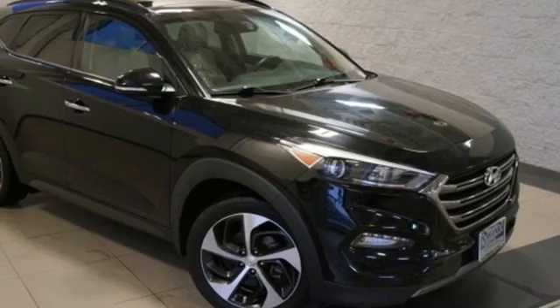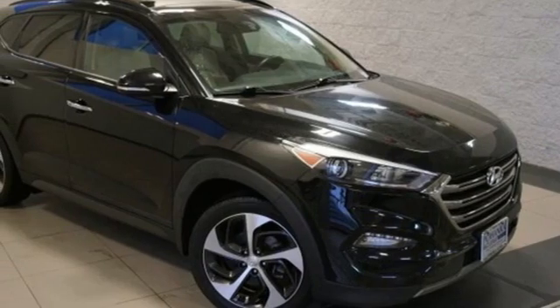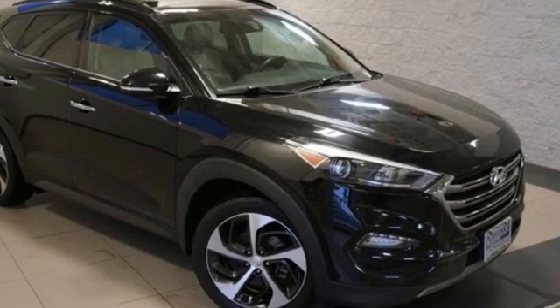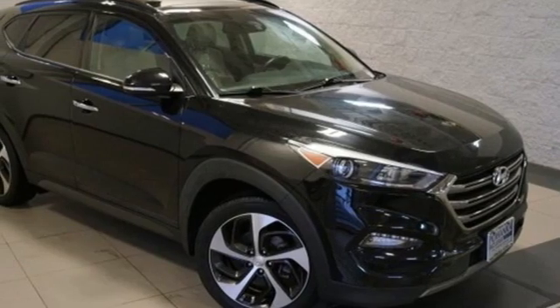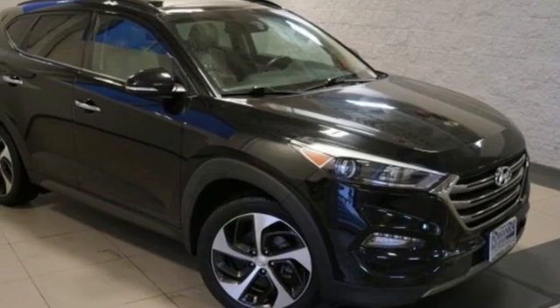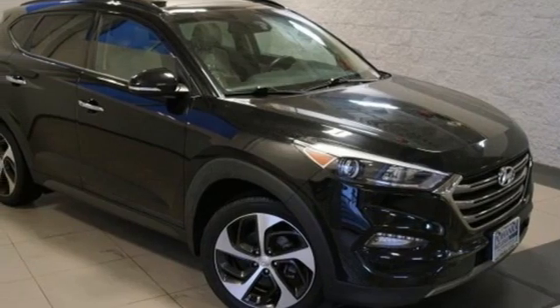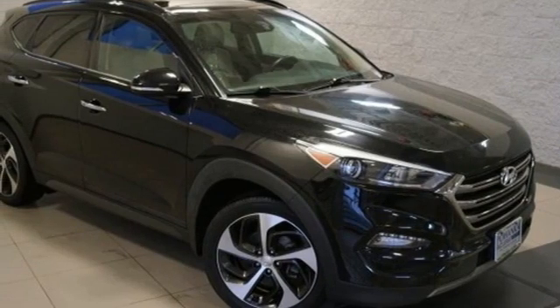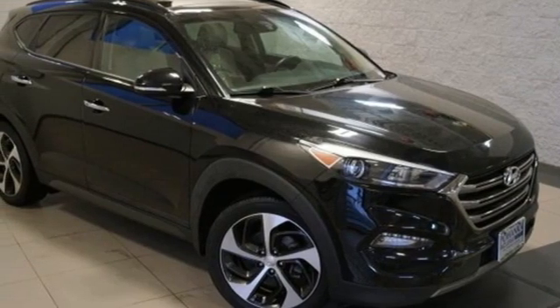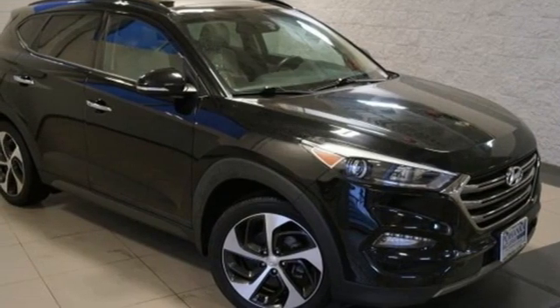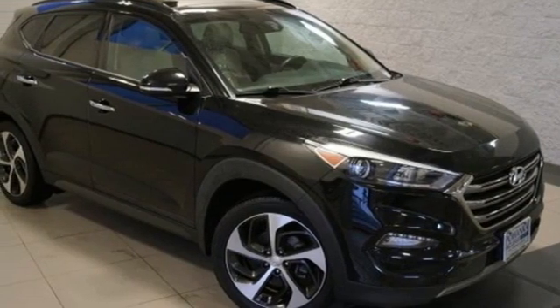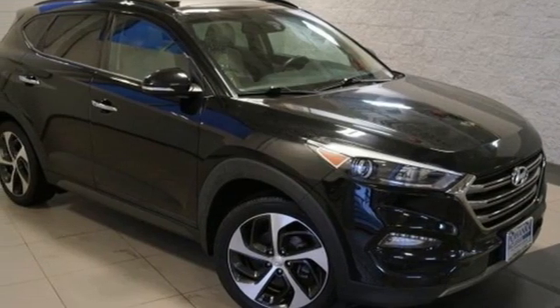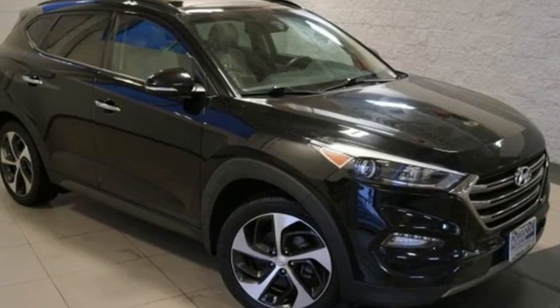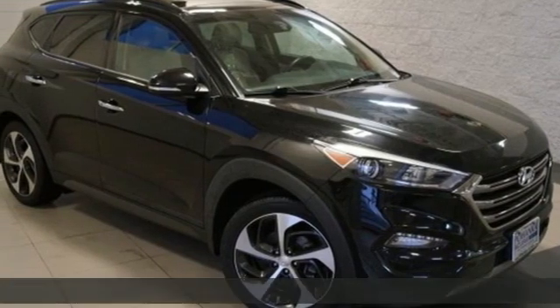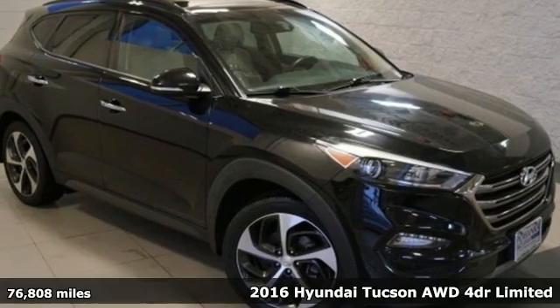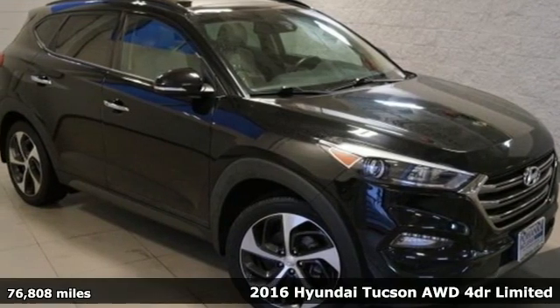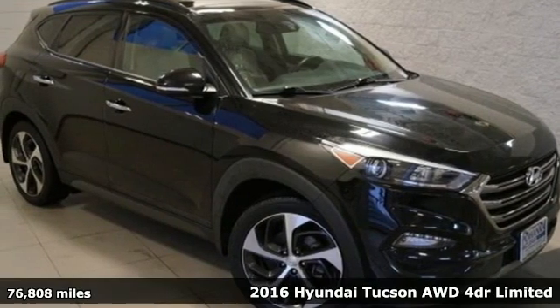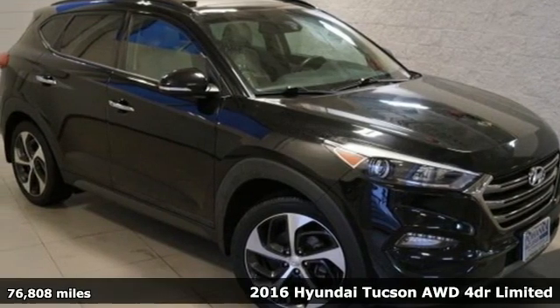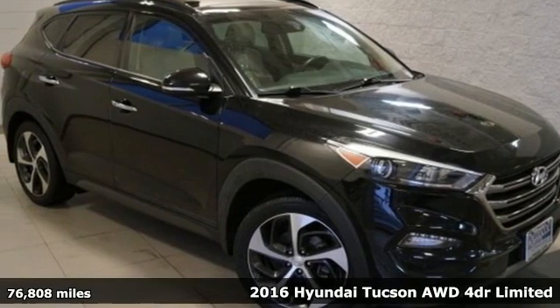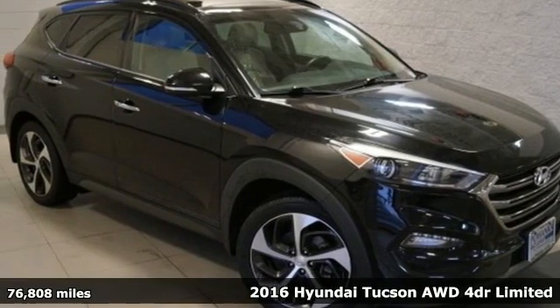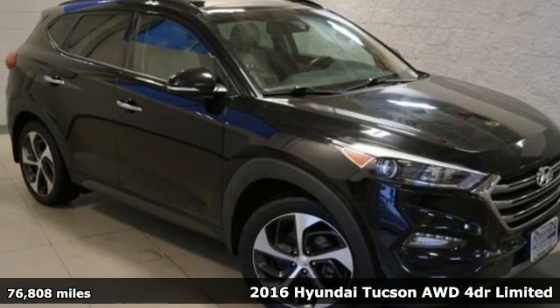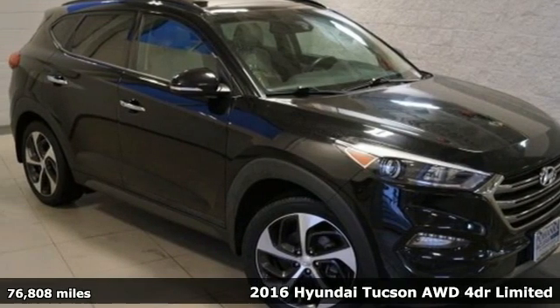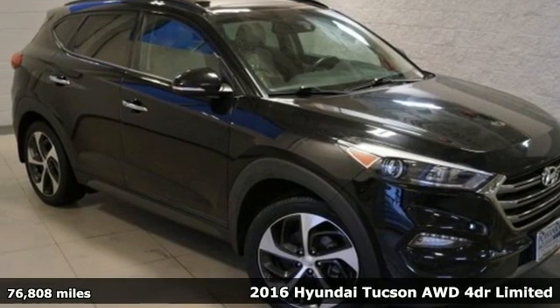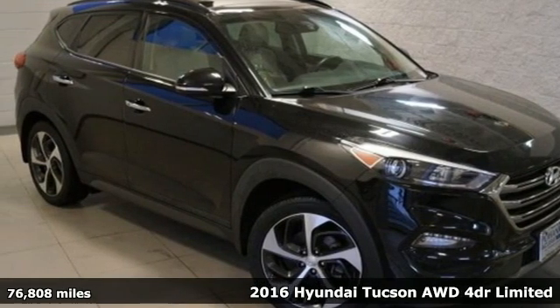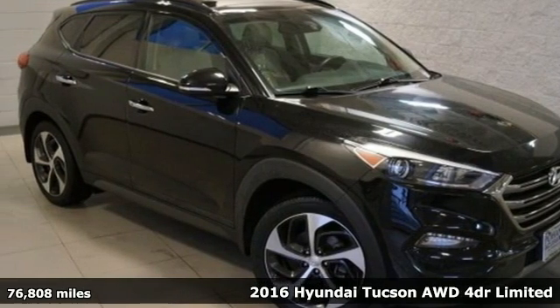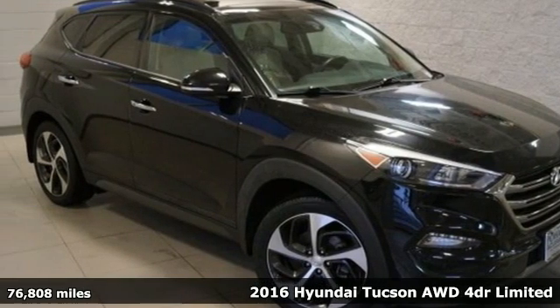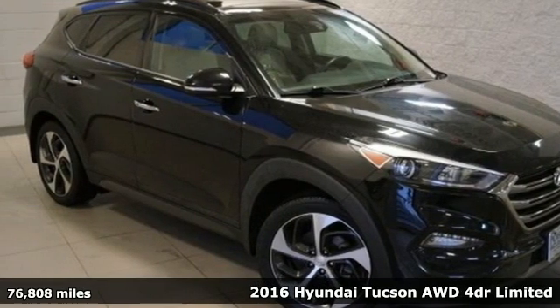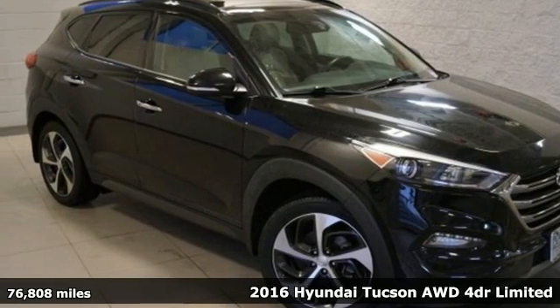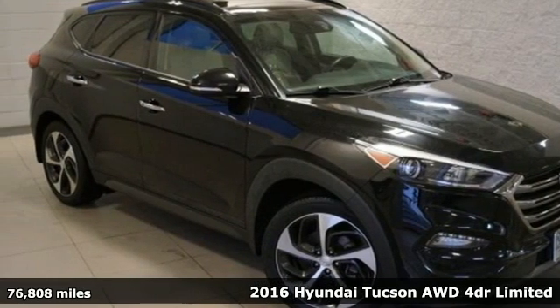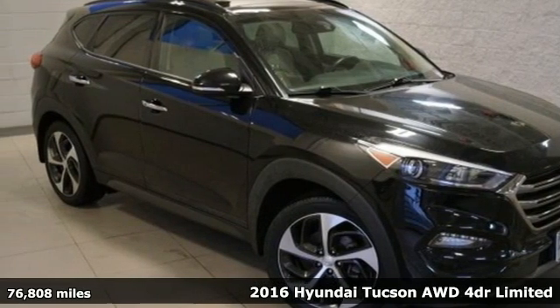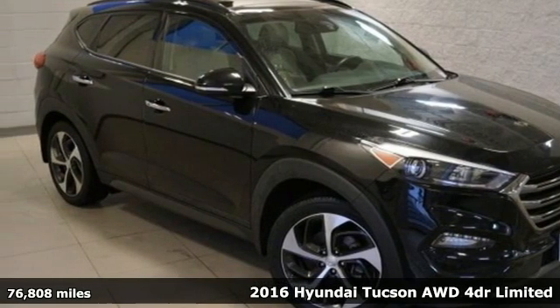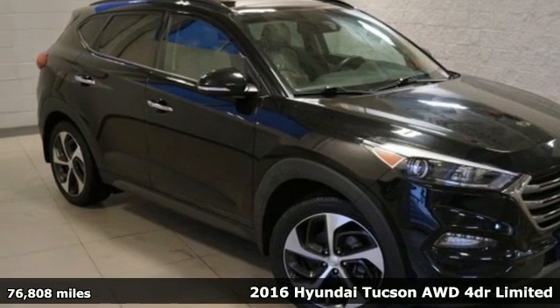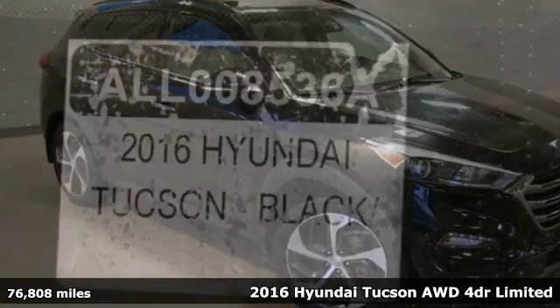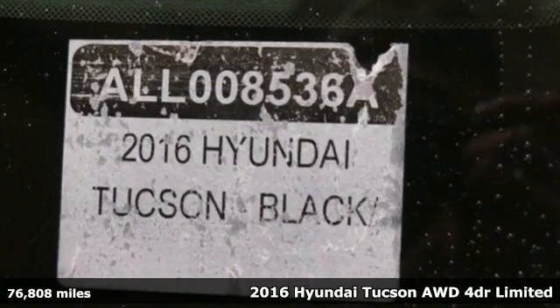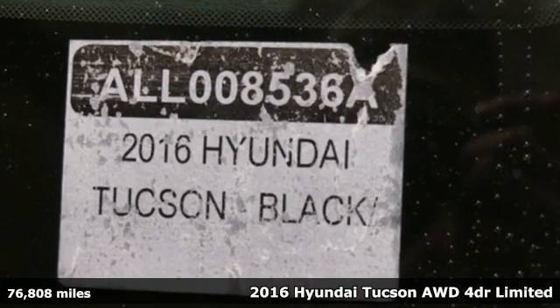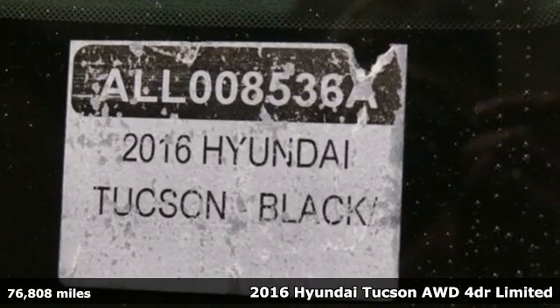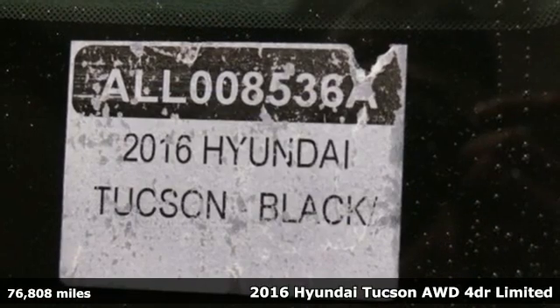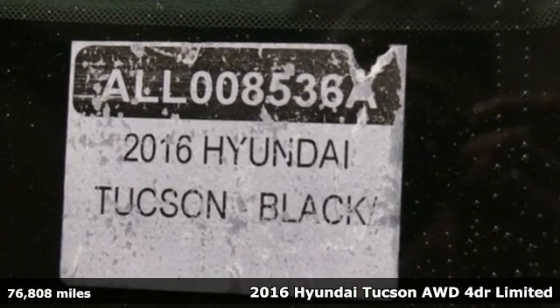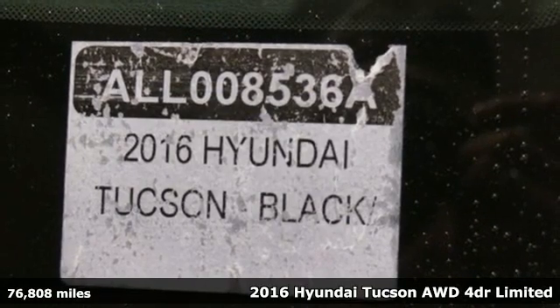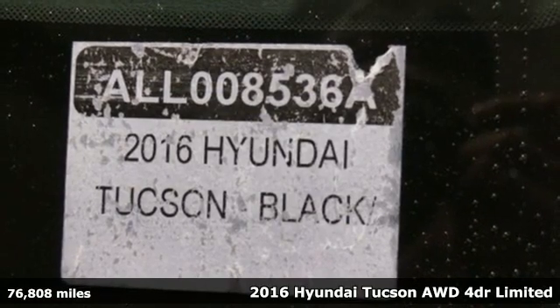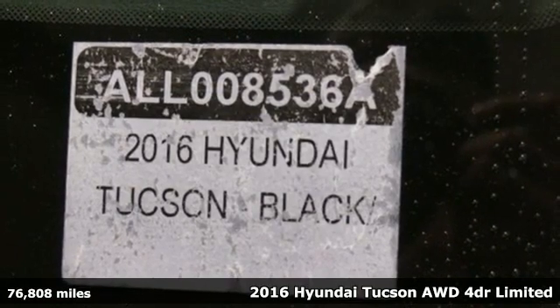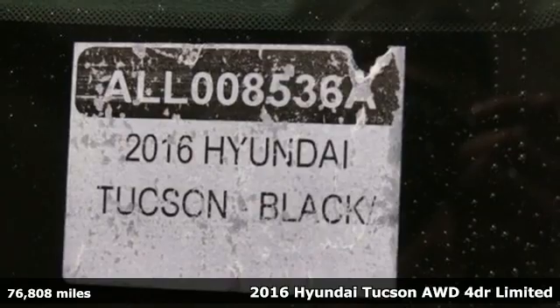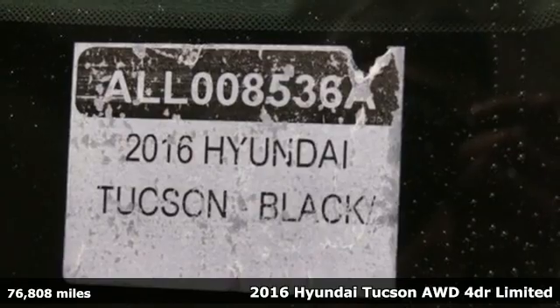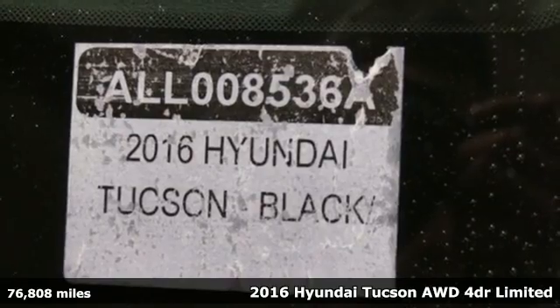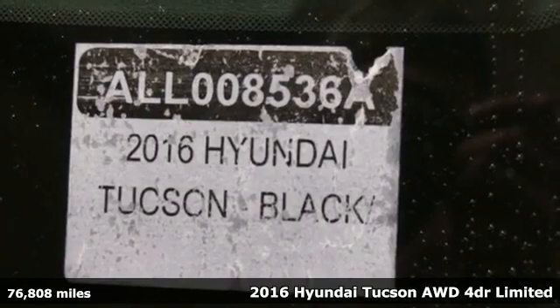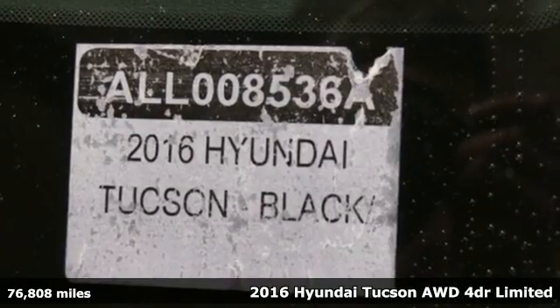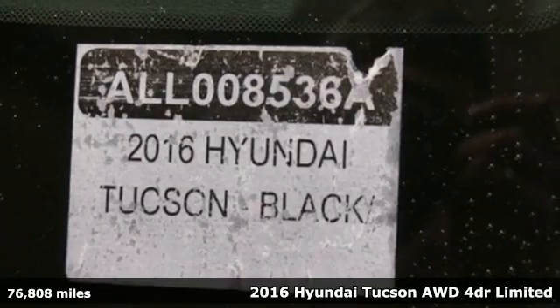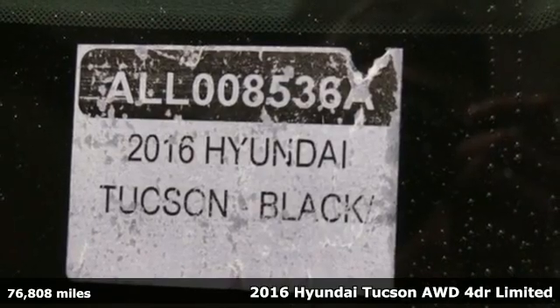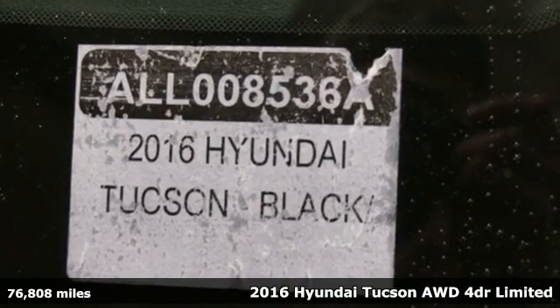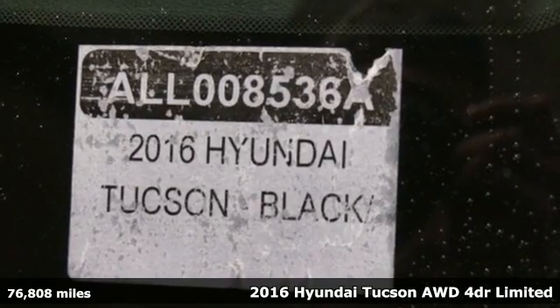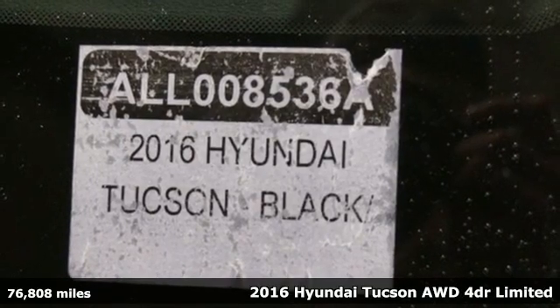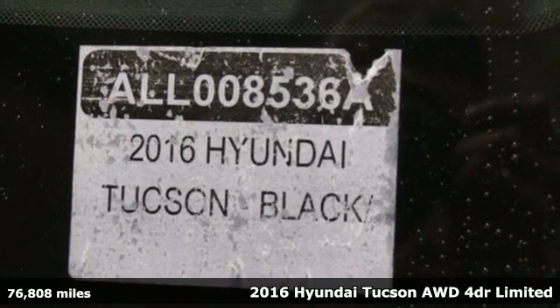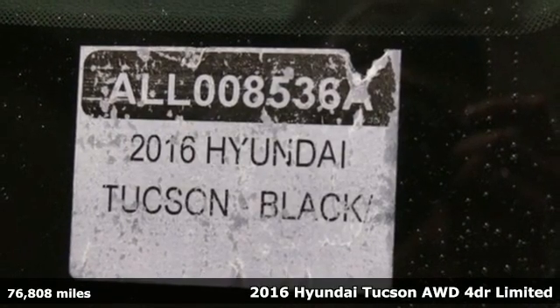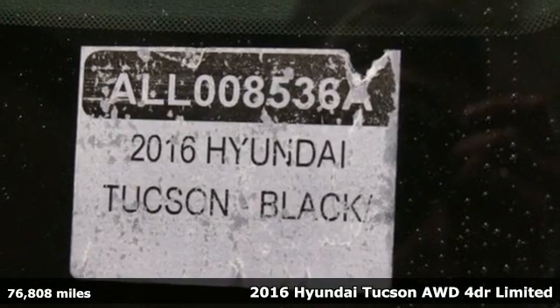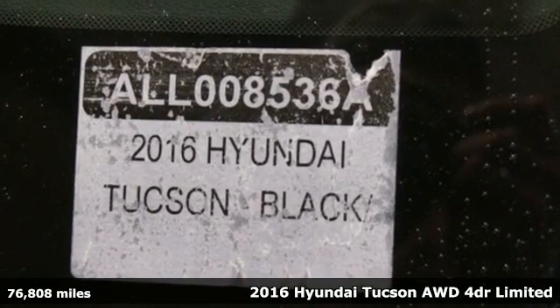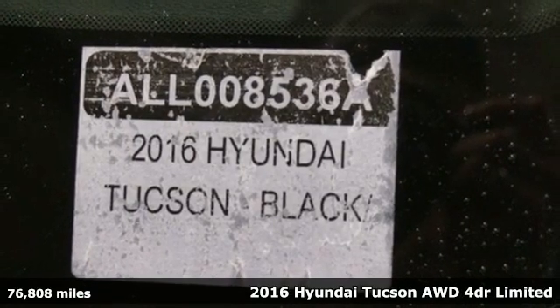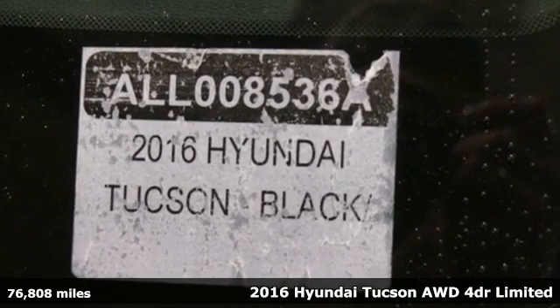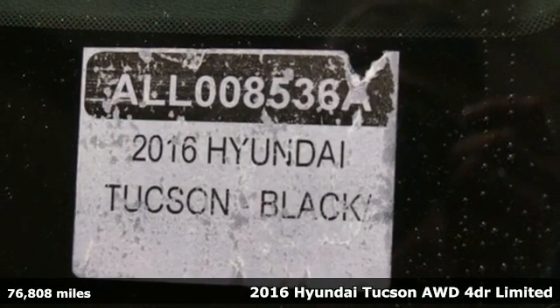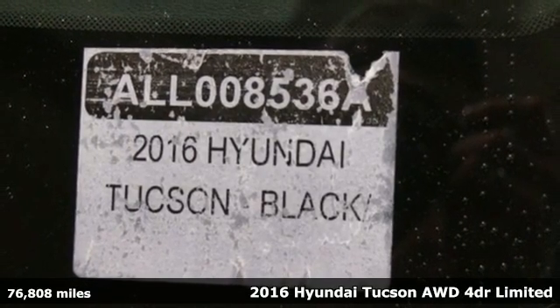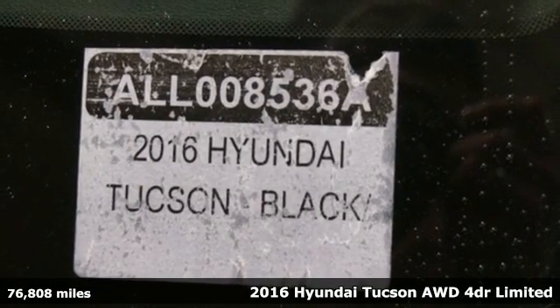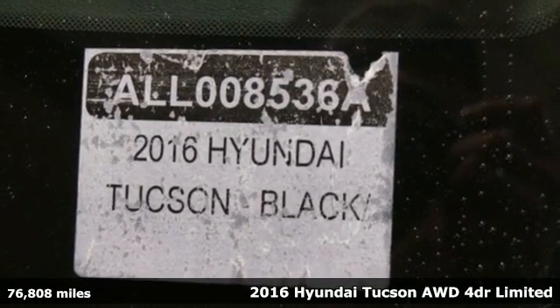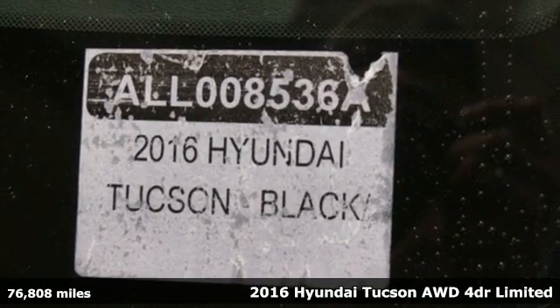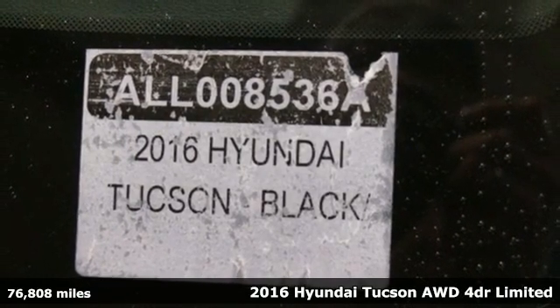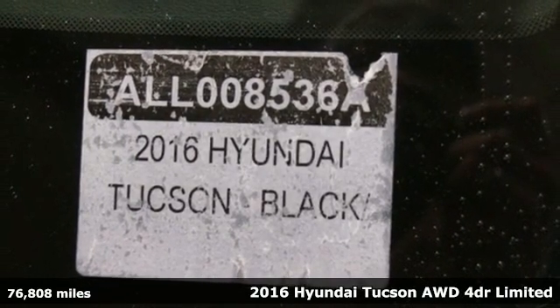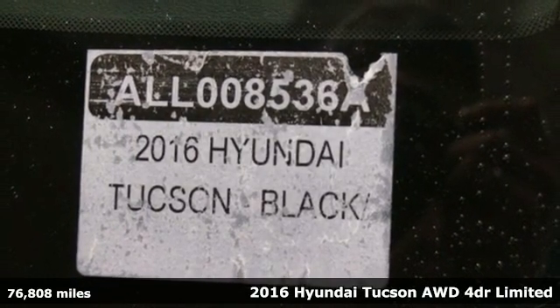It's a 2016 Hyundai Tucson, built with an eye towards fuel economy and a right foot toward performance.